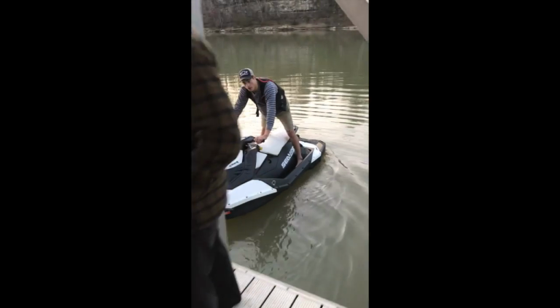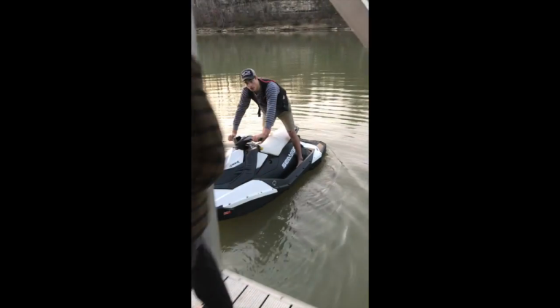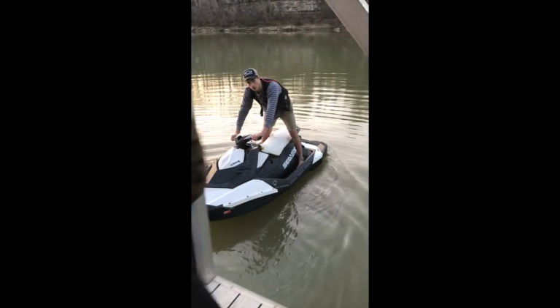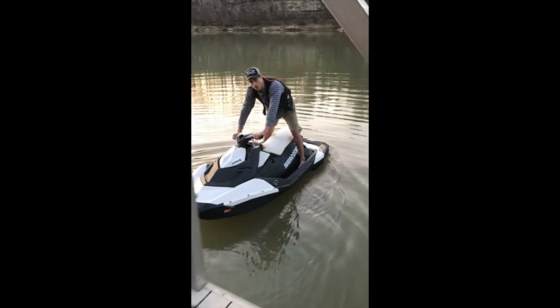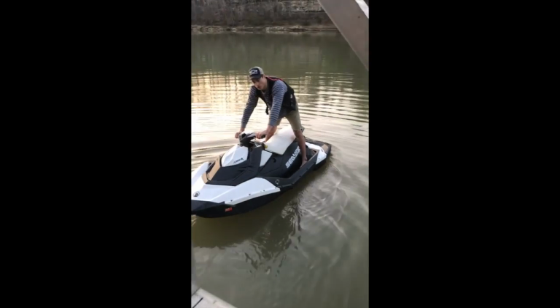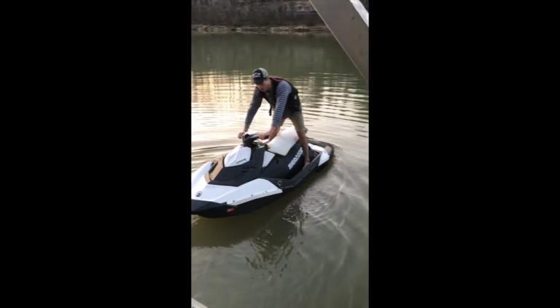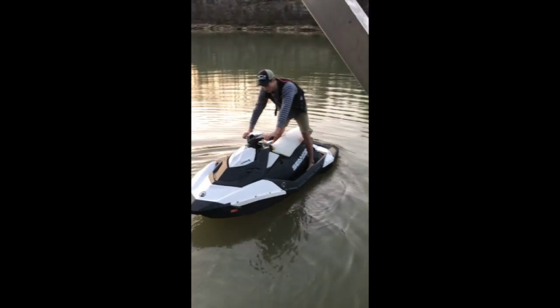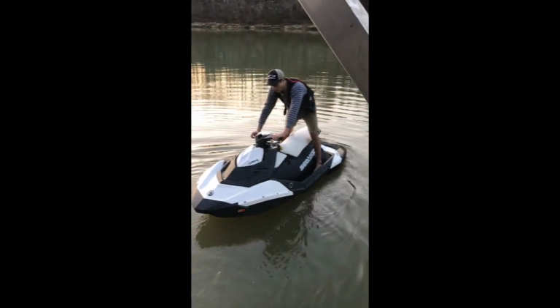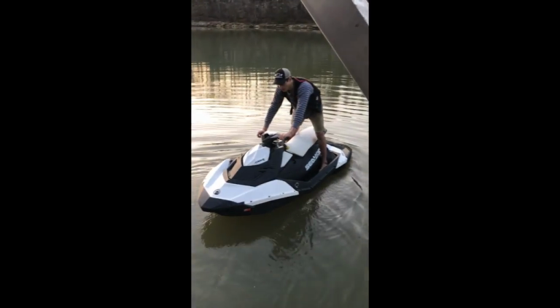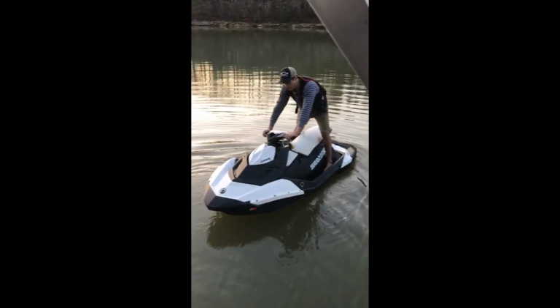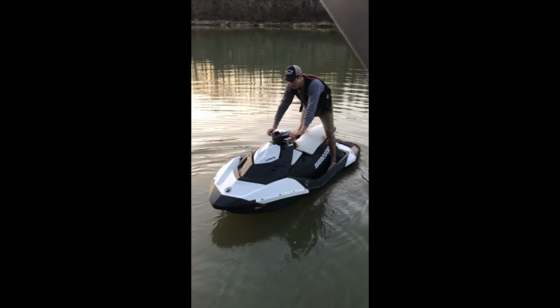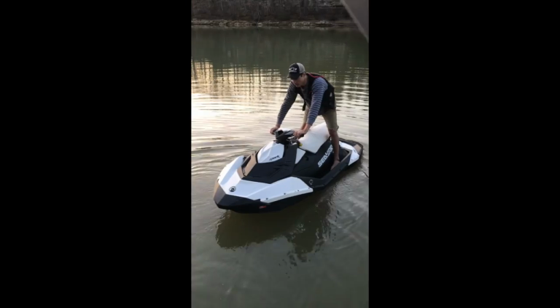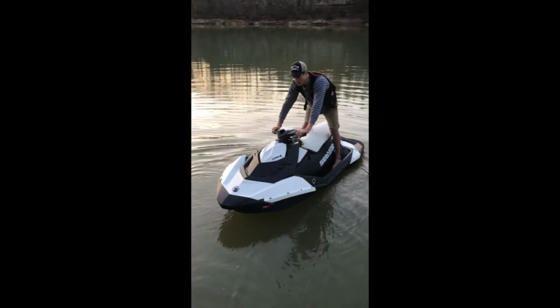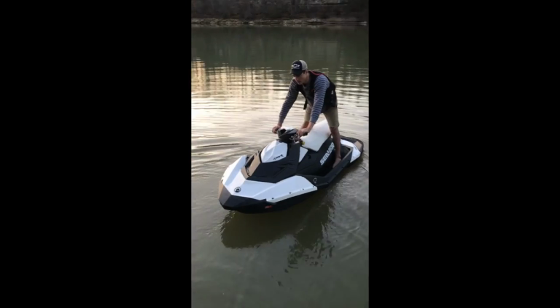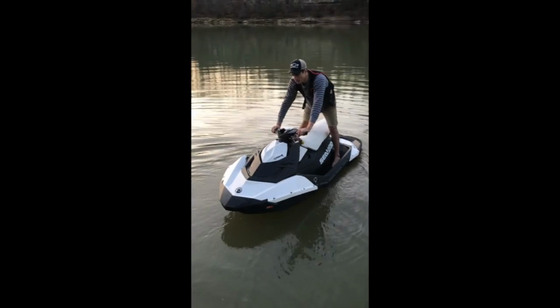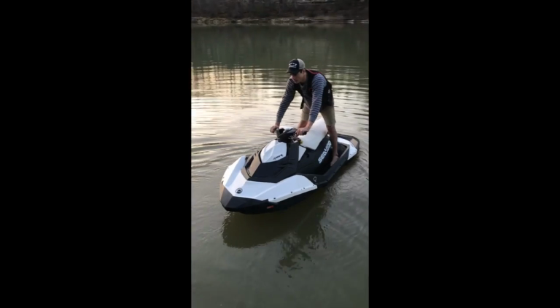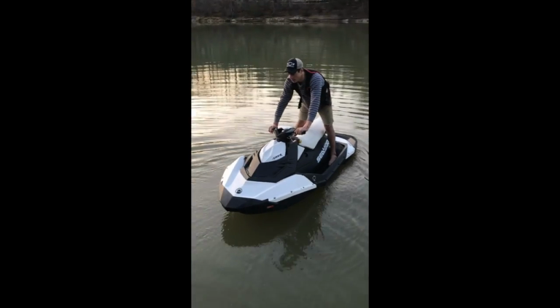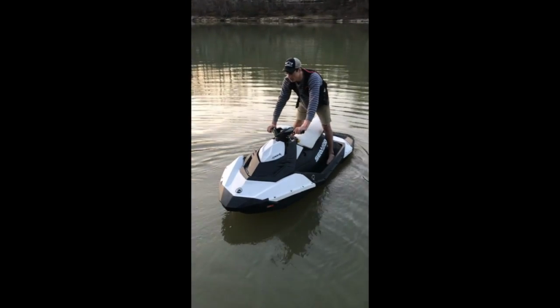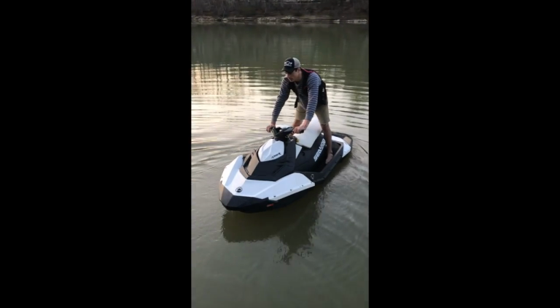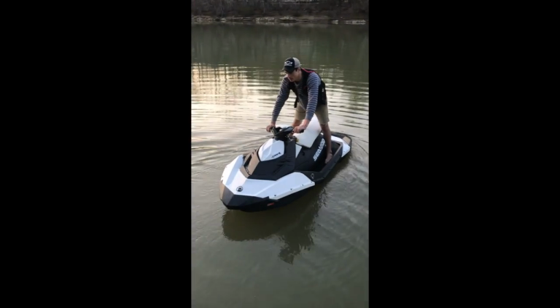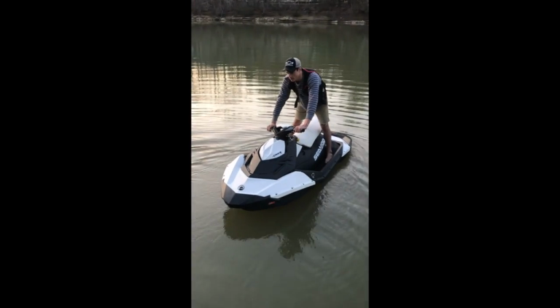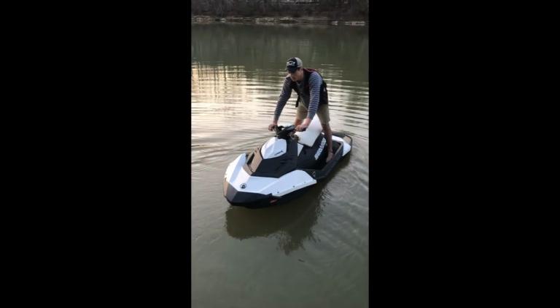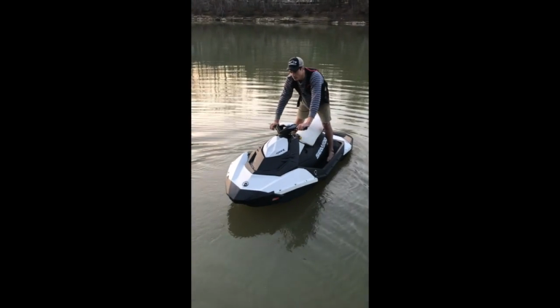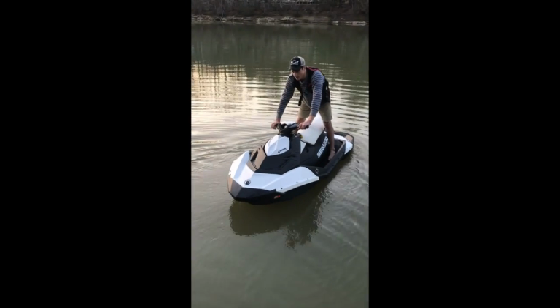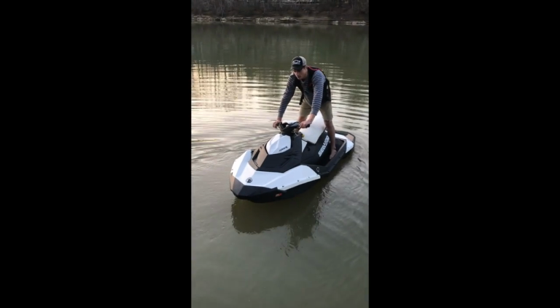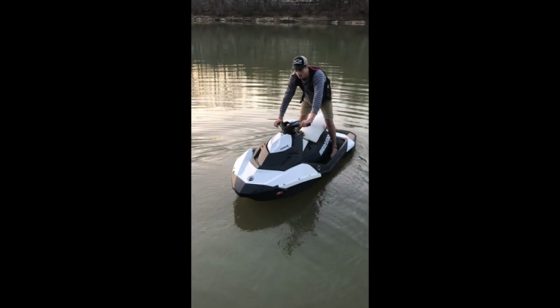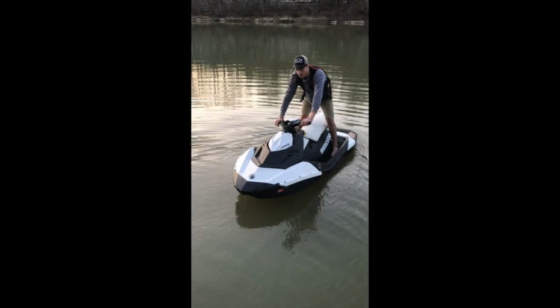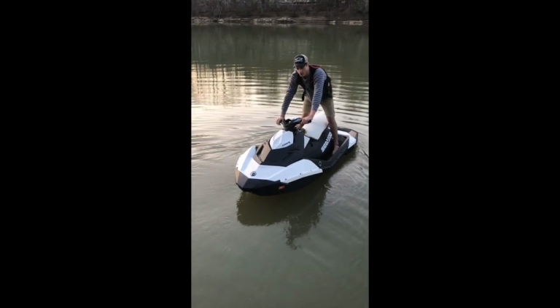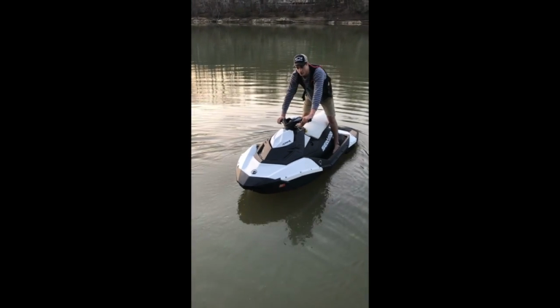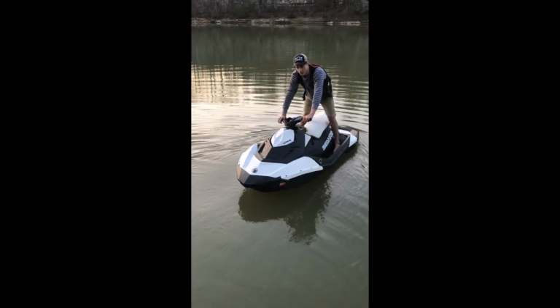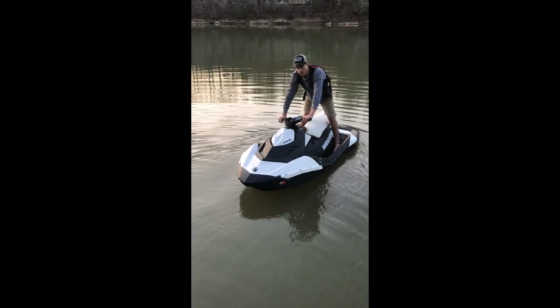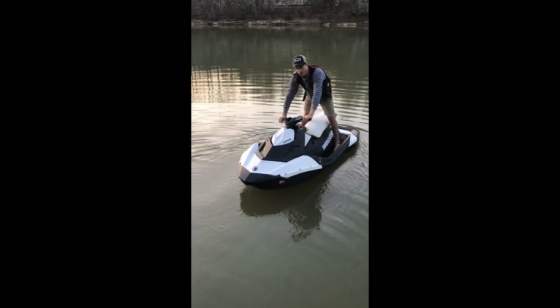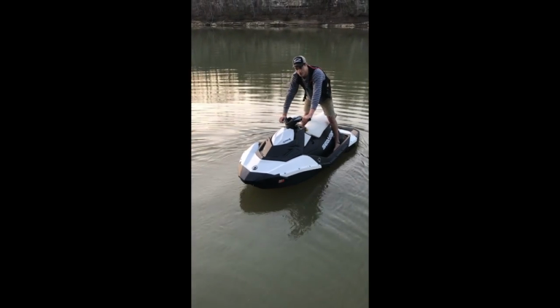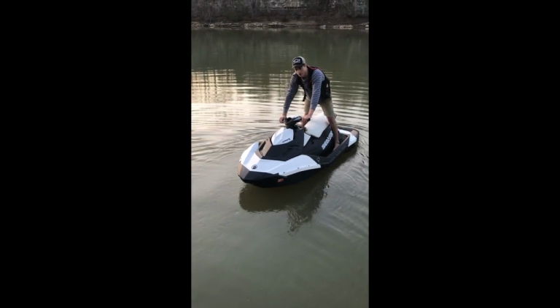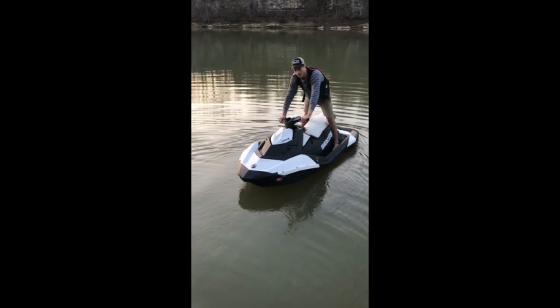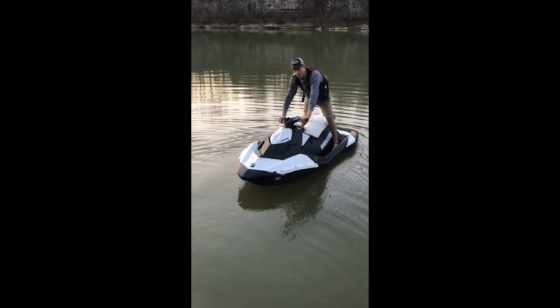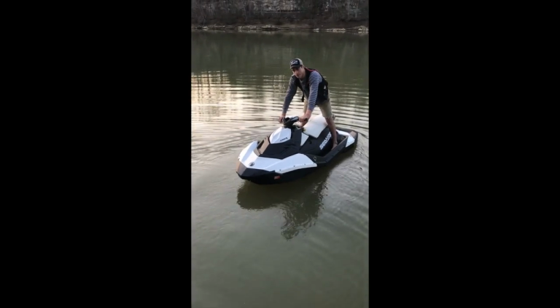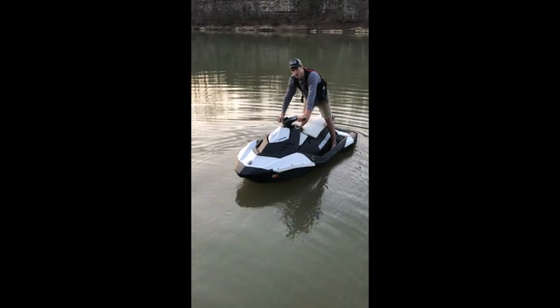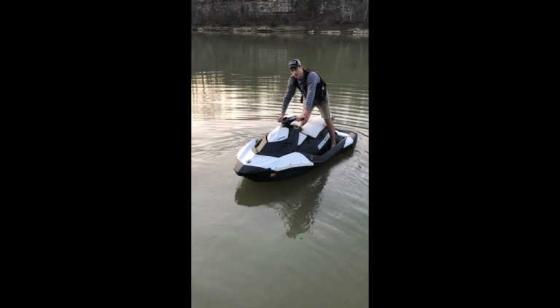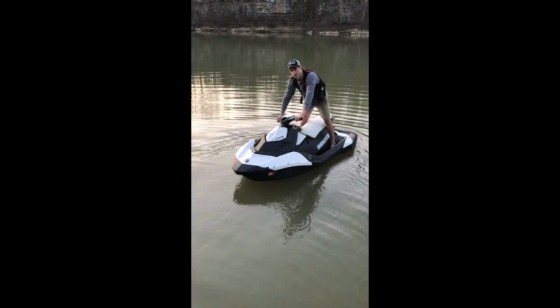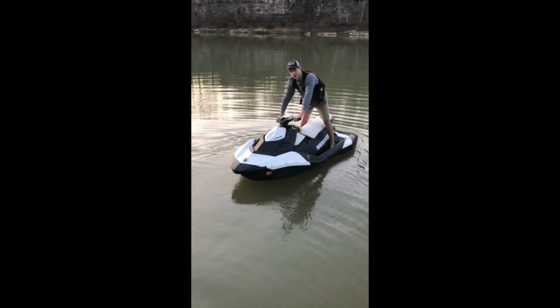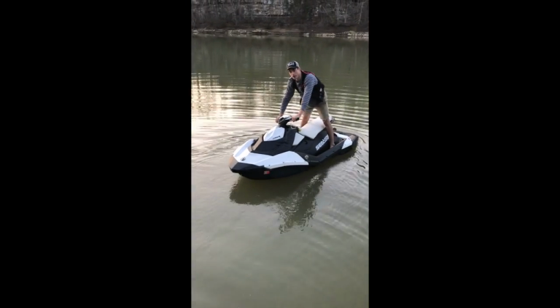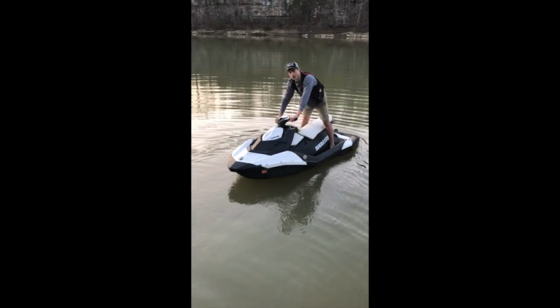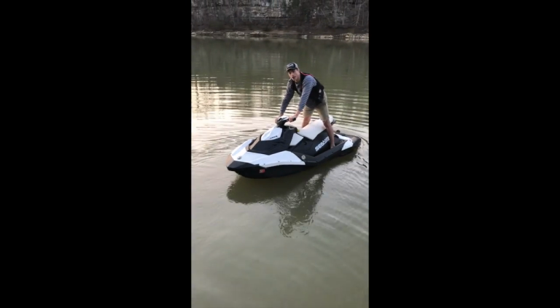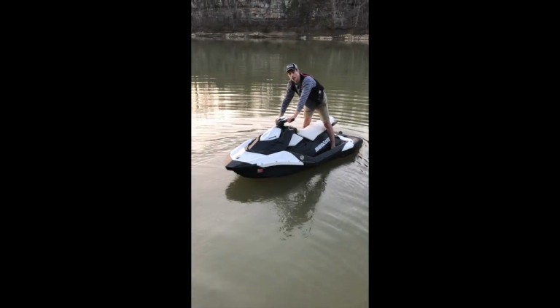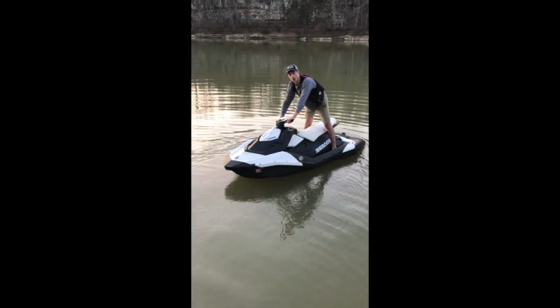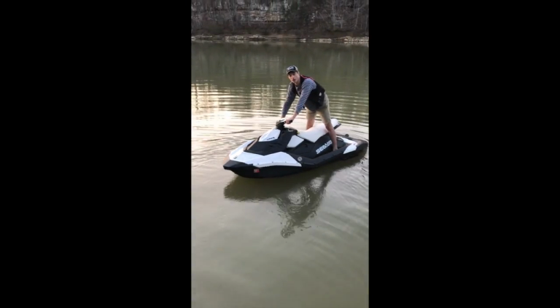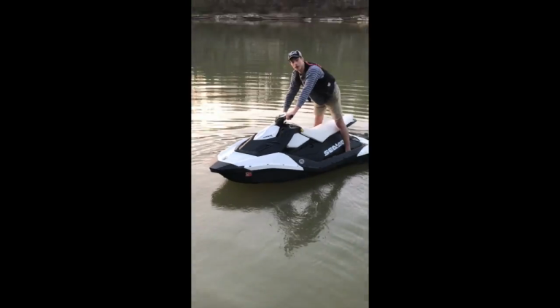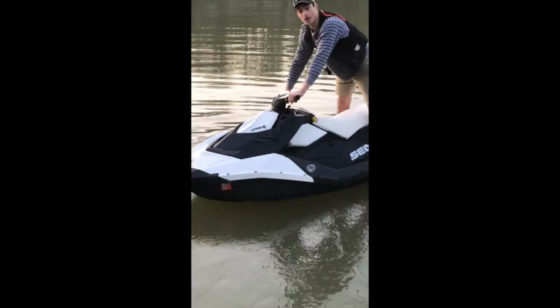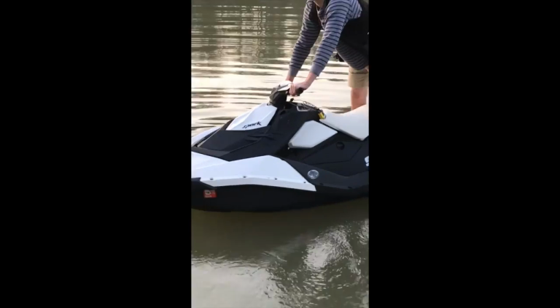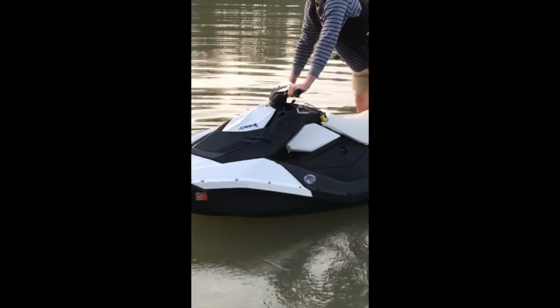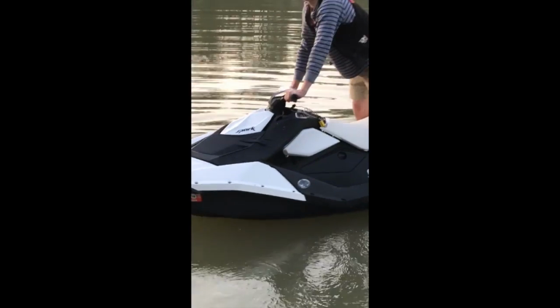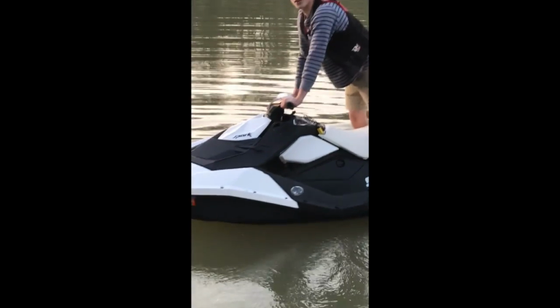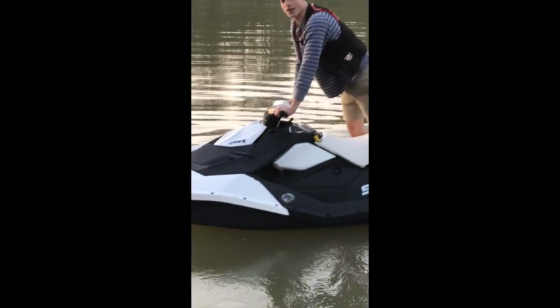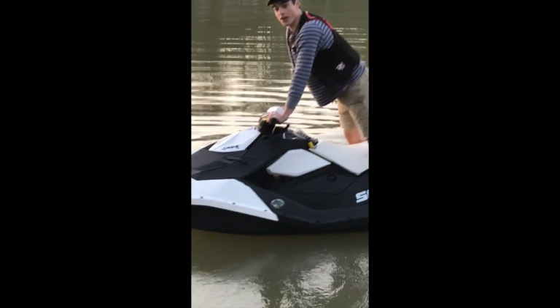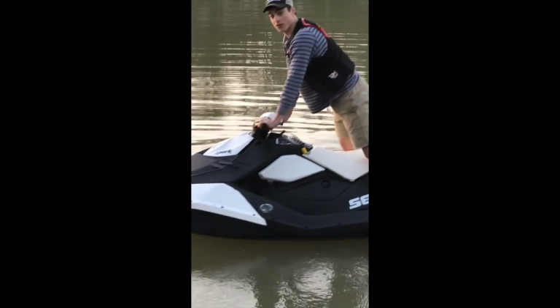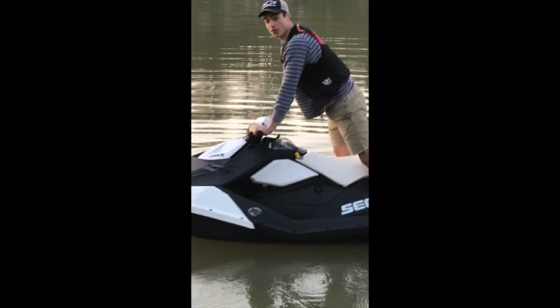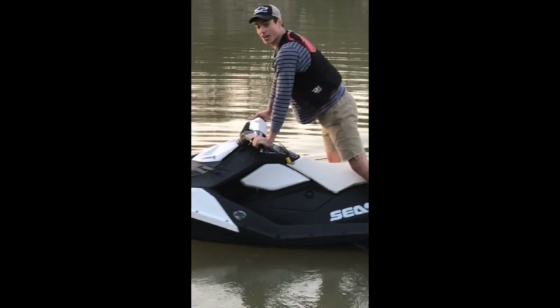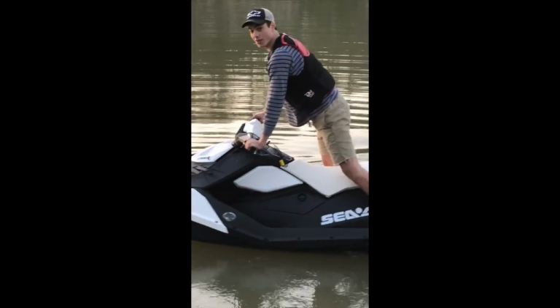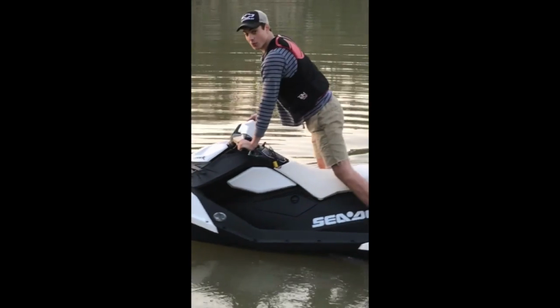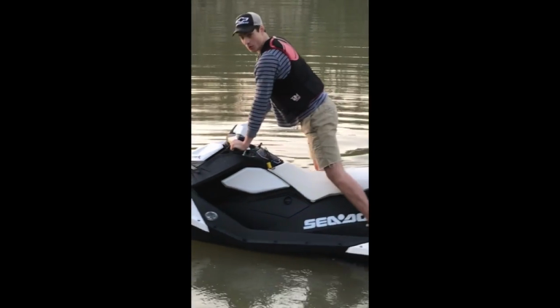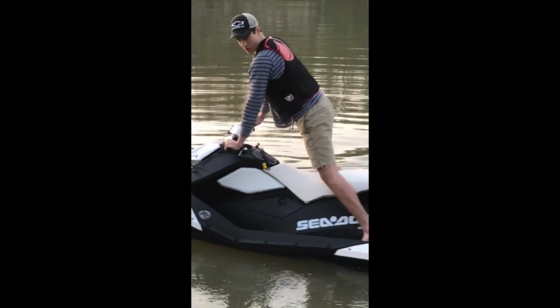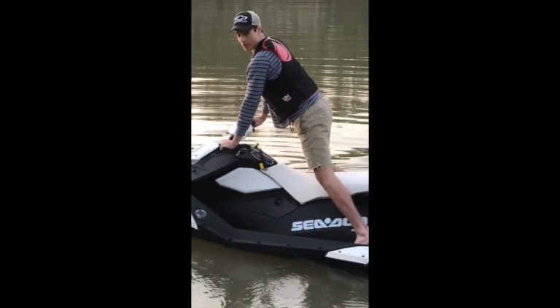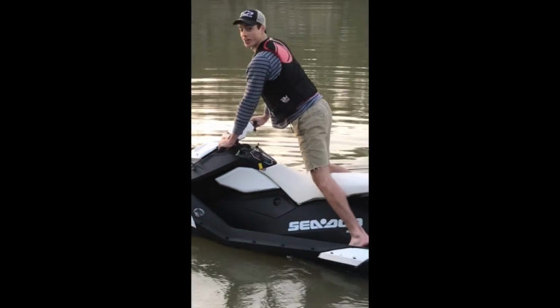Can't forget your life jacket ever. Hold the red button down — it starts up and you're ready to go. Have a good day out on the water.